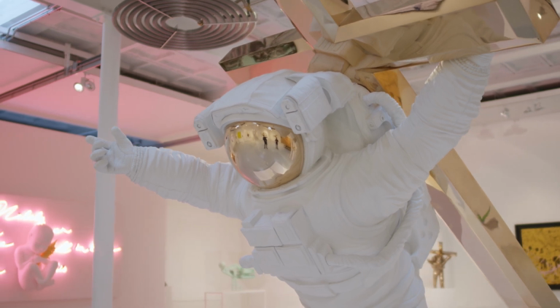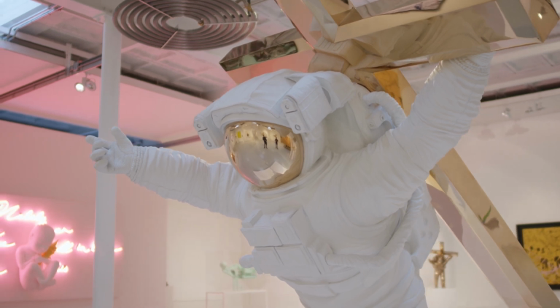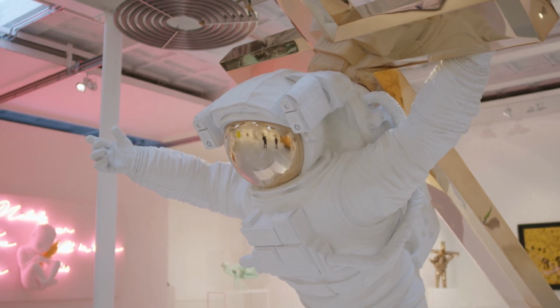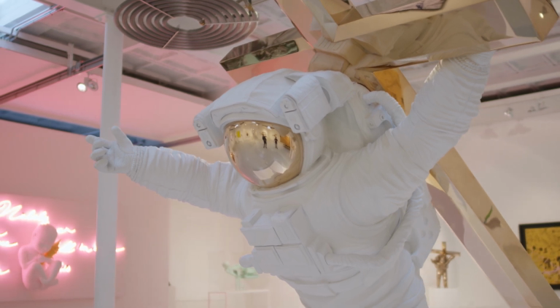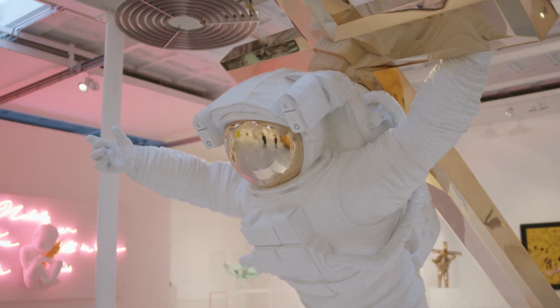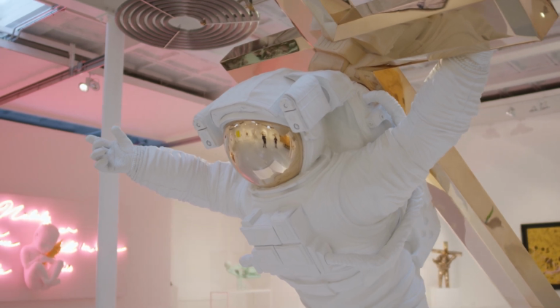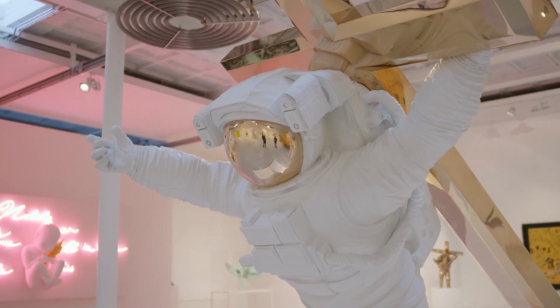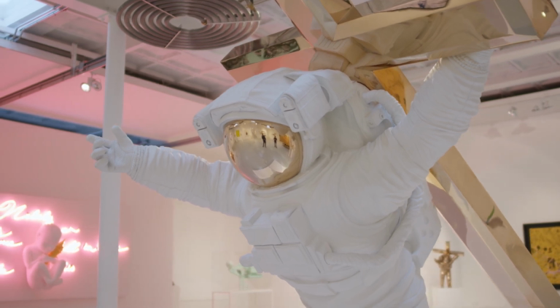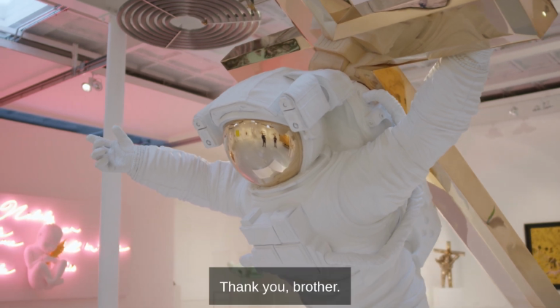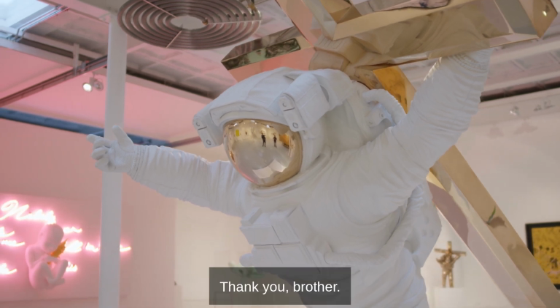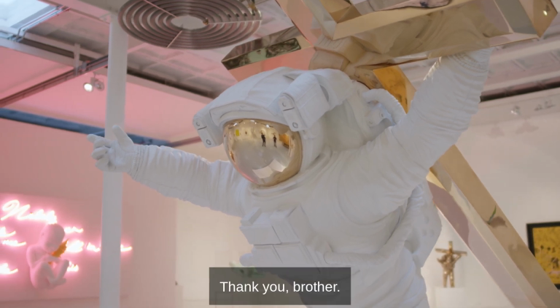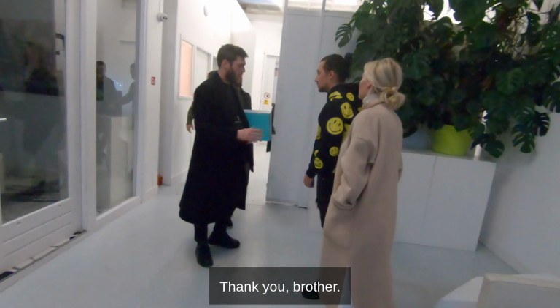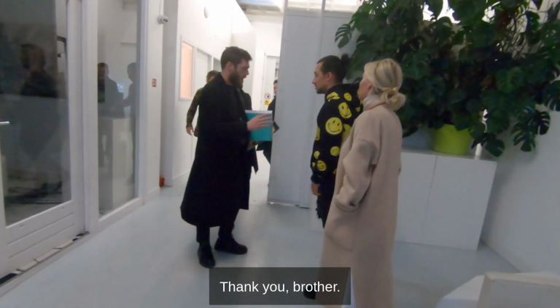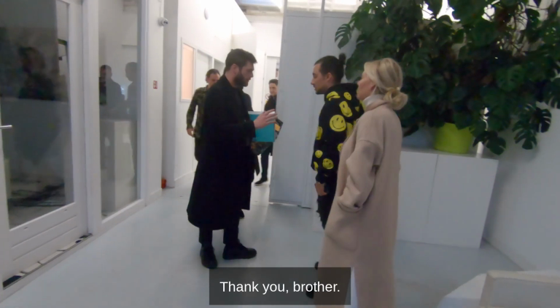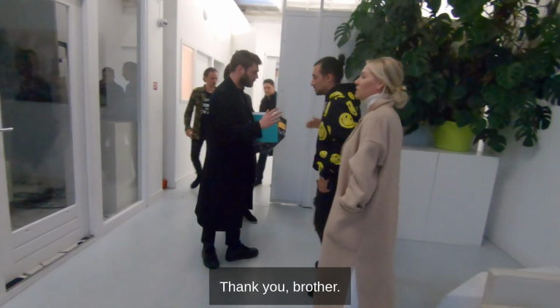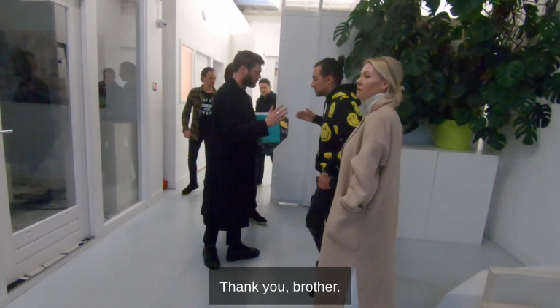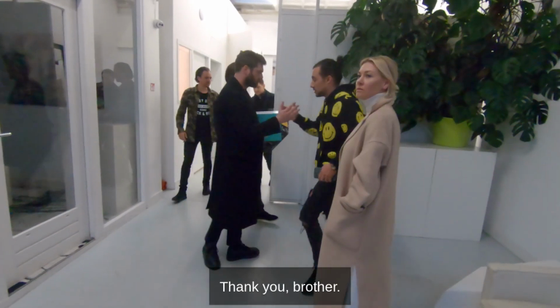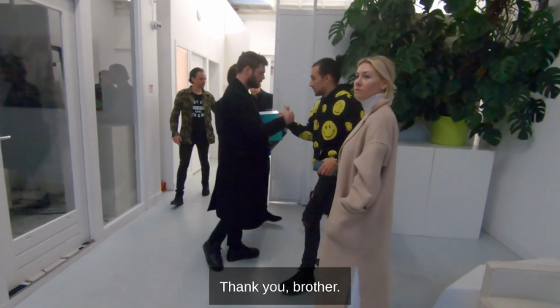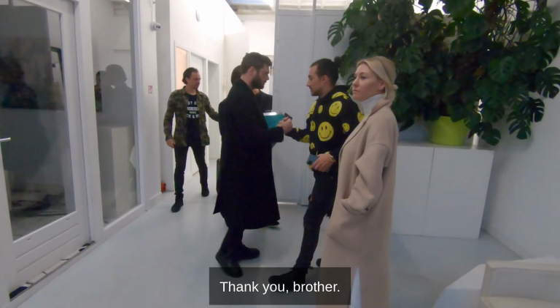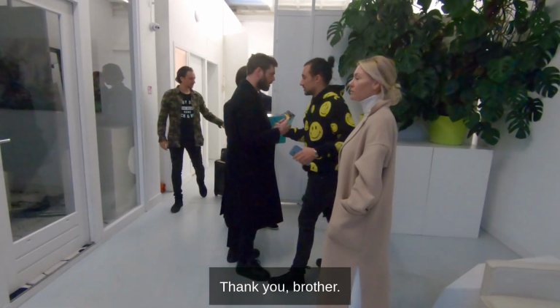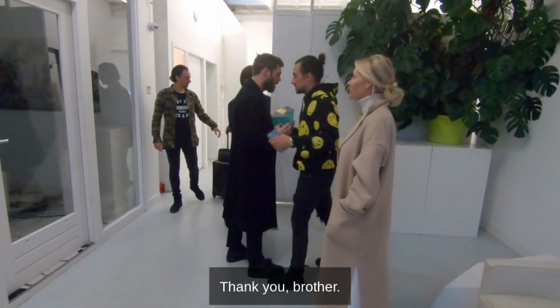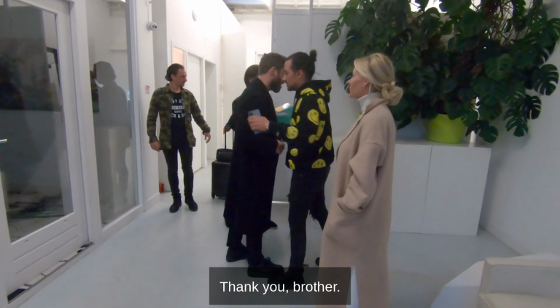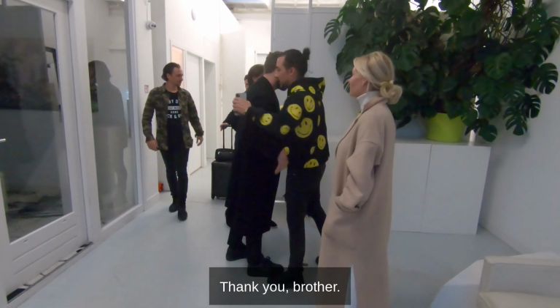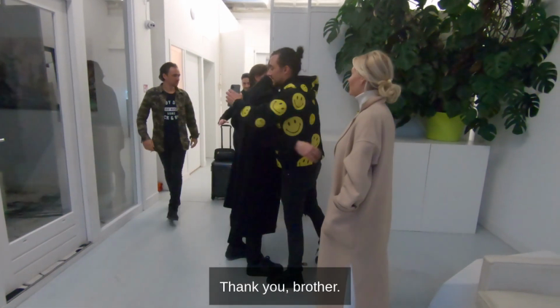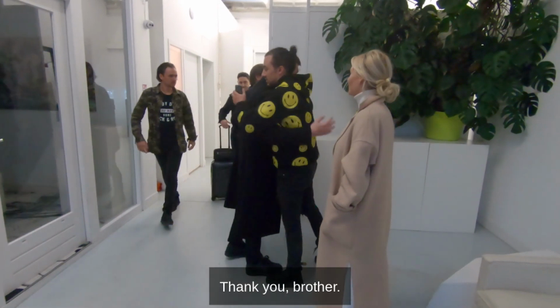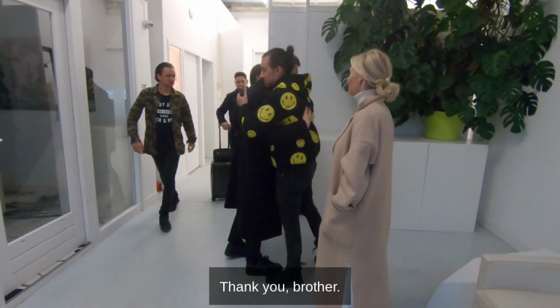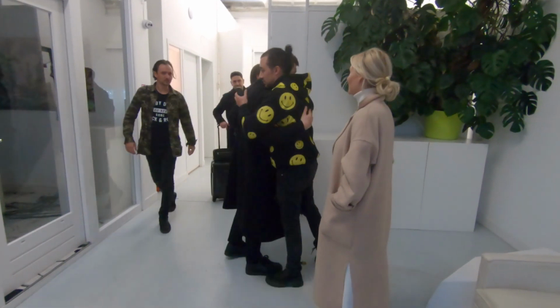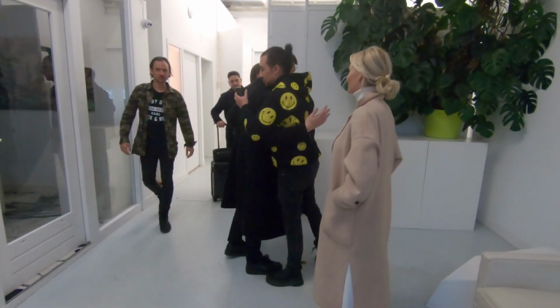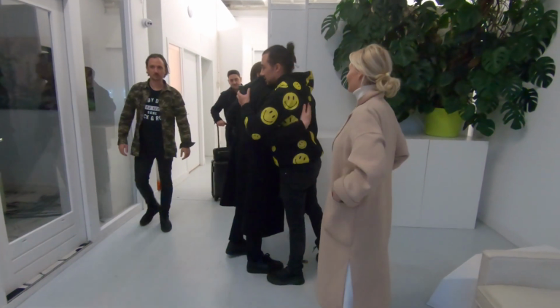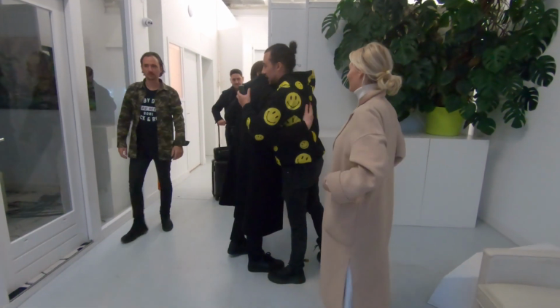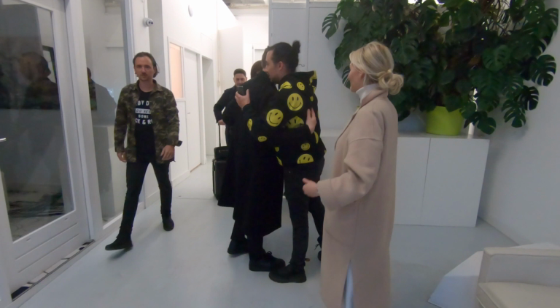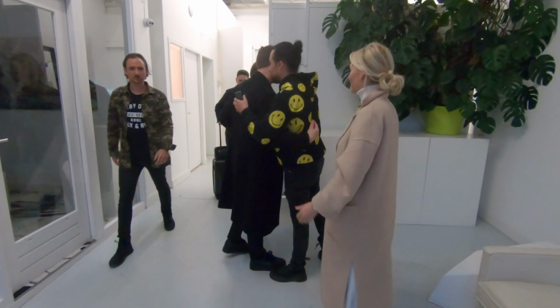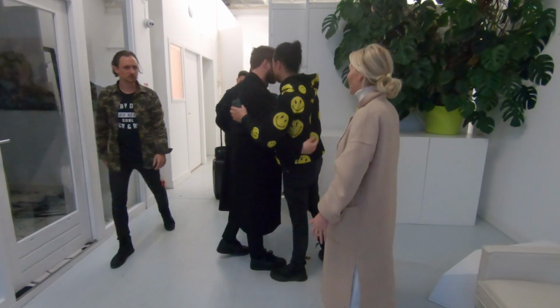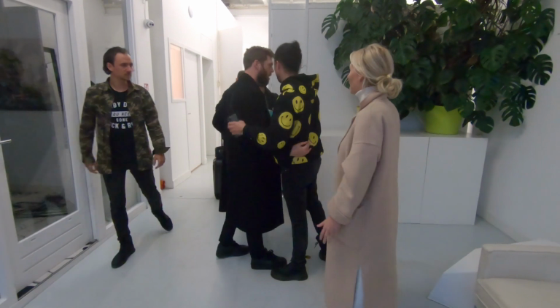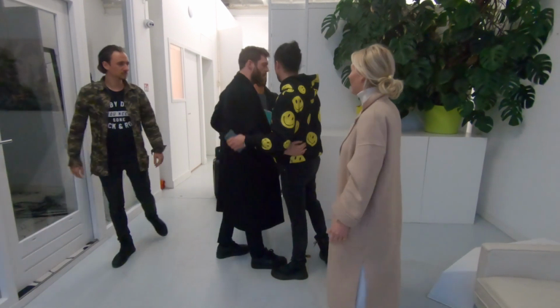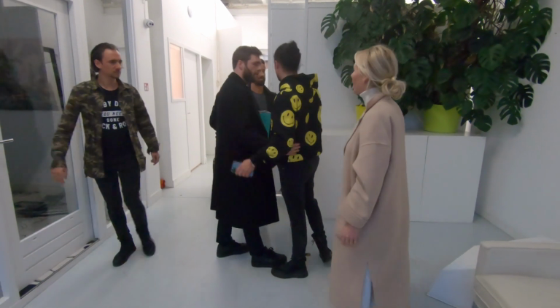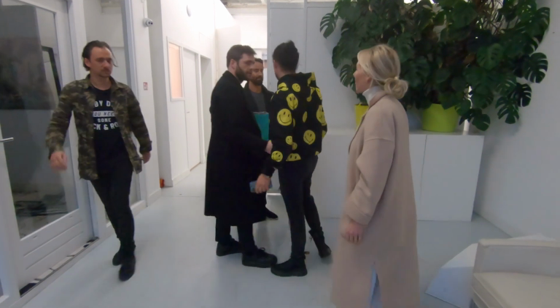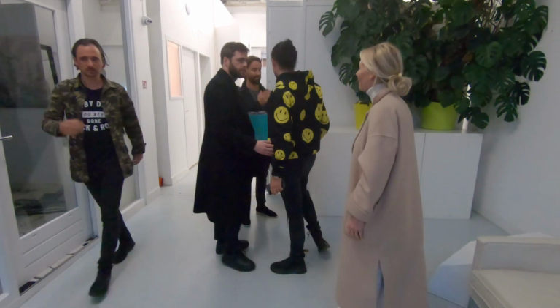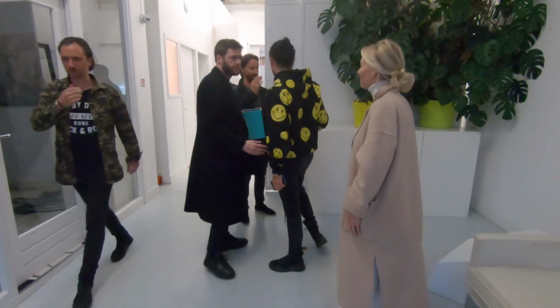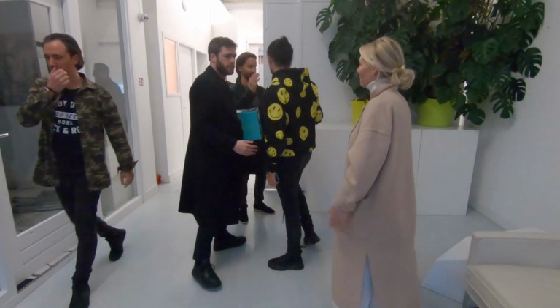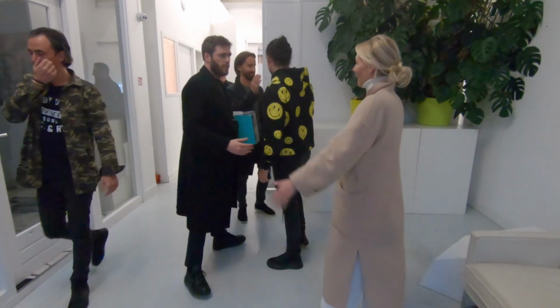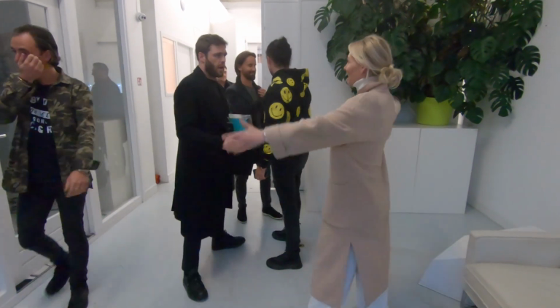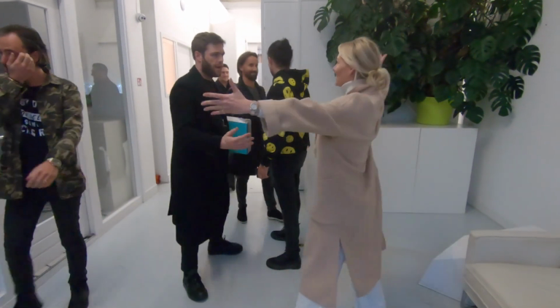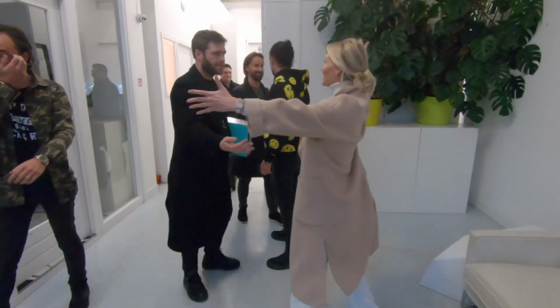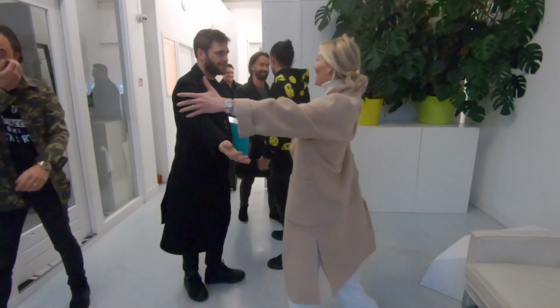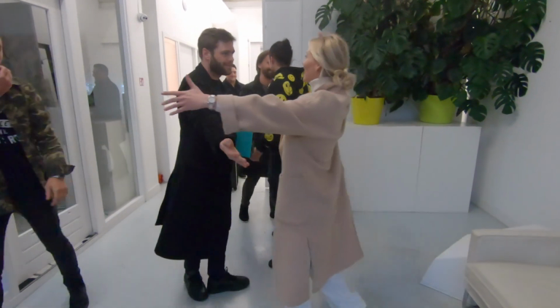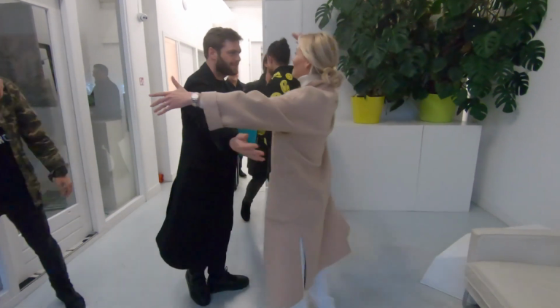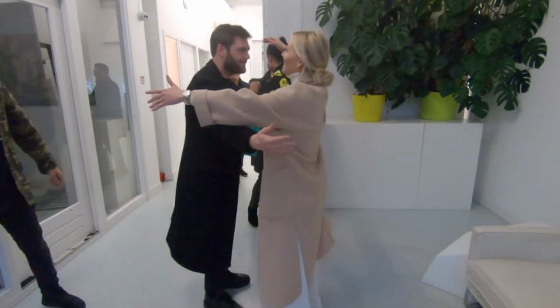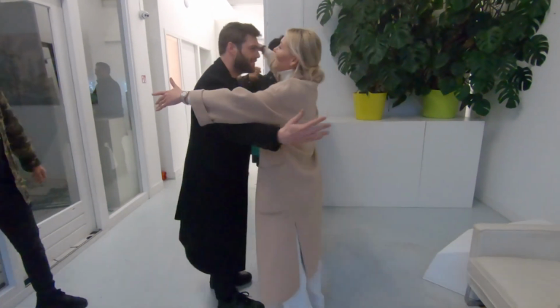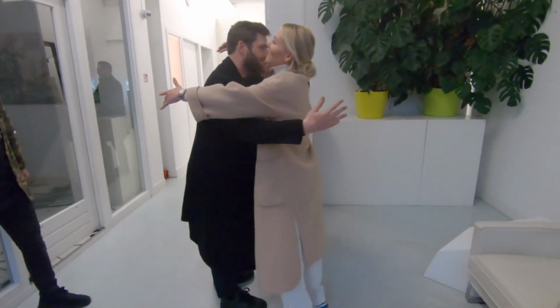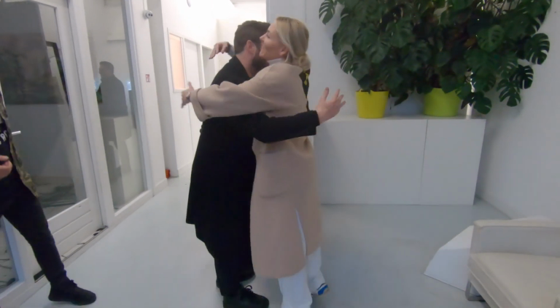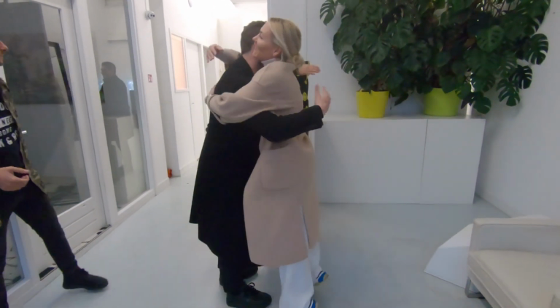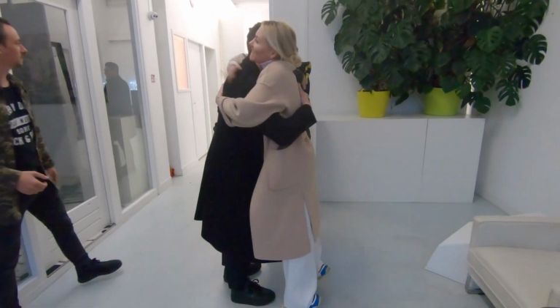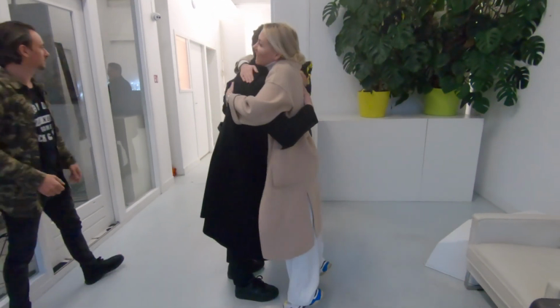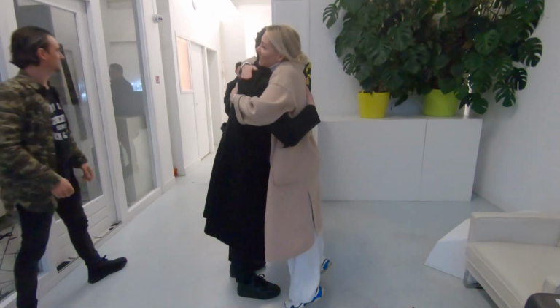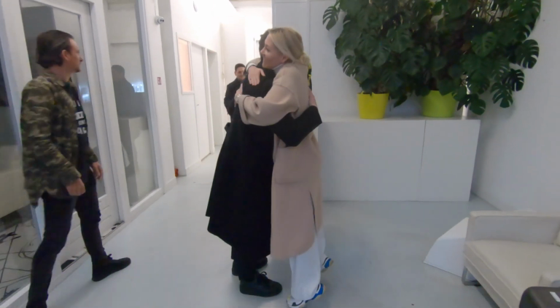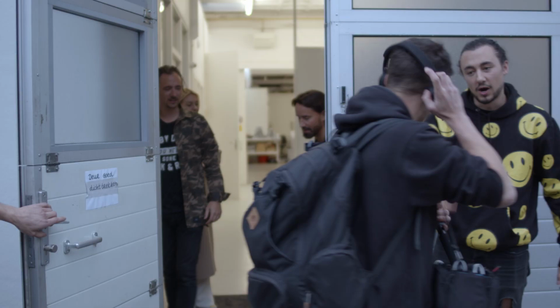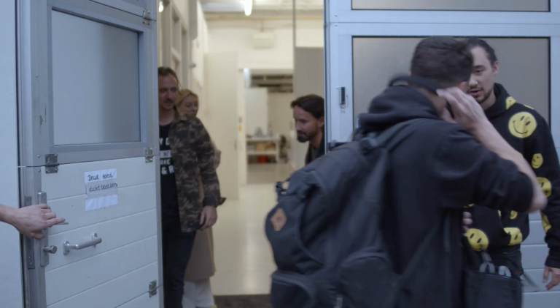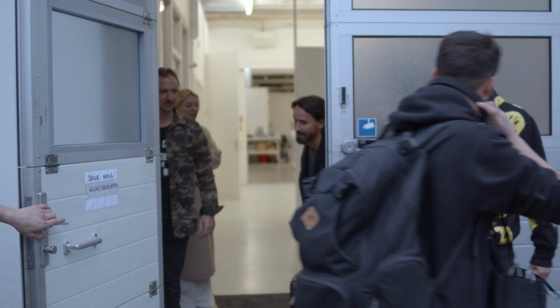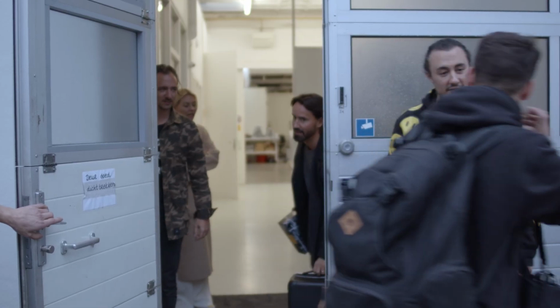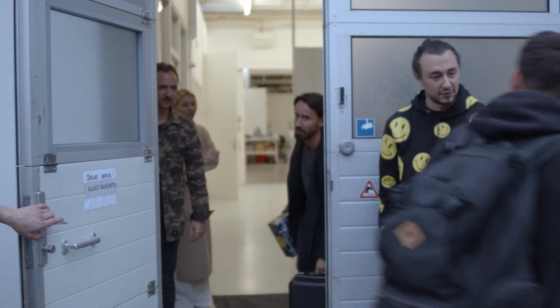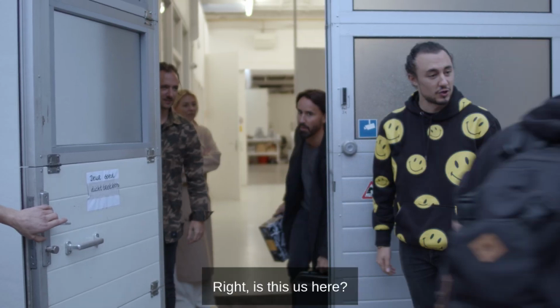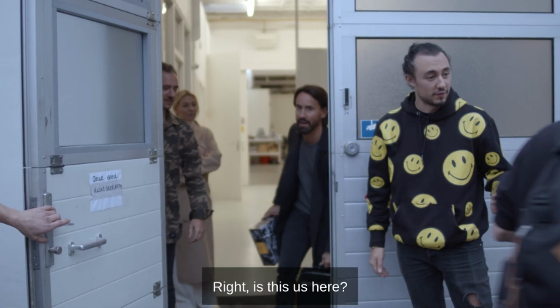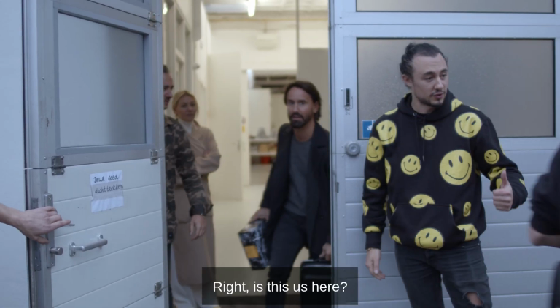A hundred percent. Thank you, brother. Guys, if you didn't know, I'm excited. Thank you, bye.